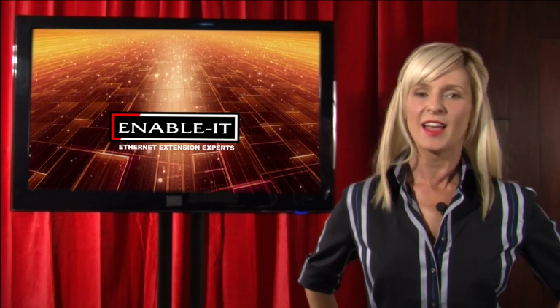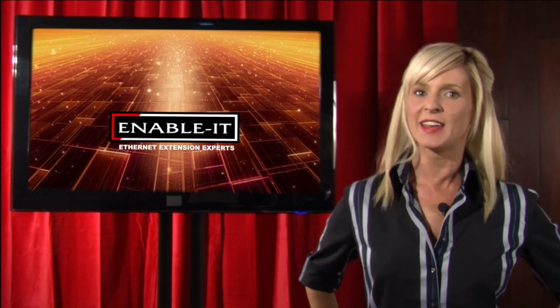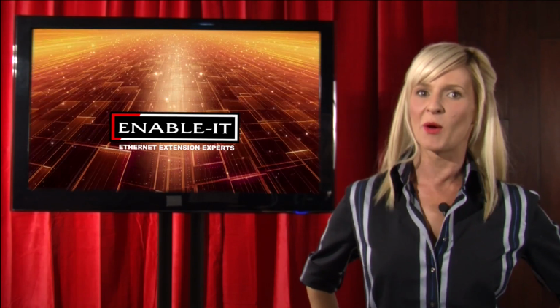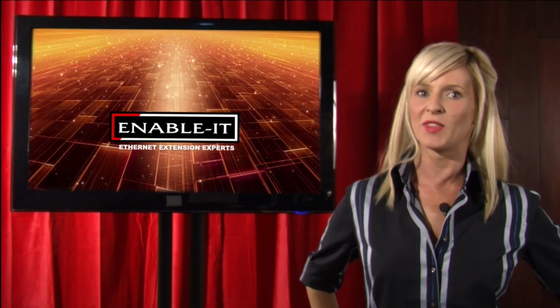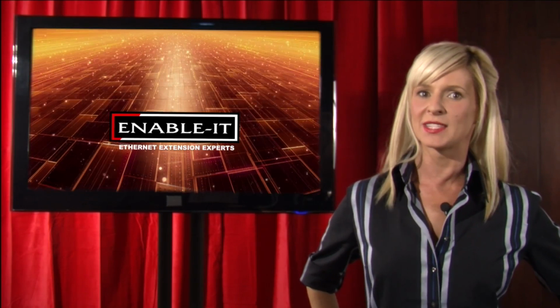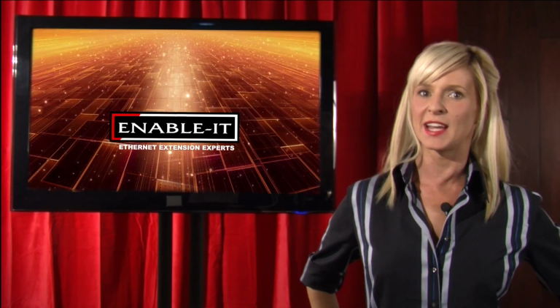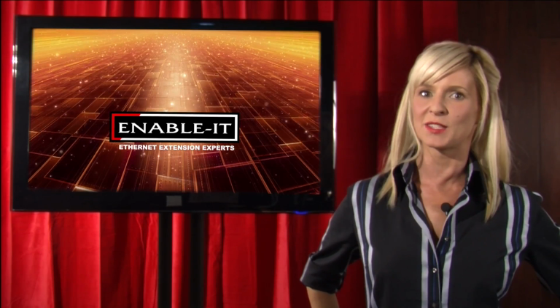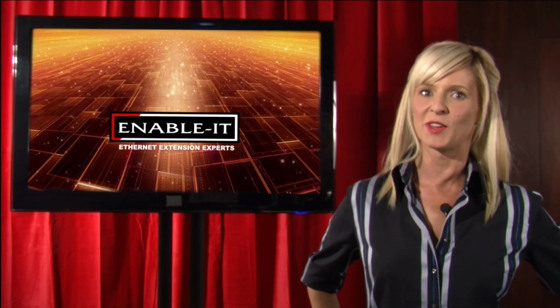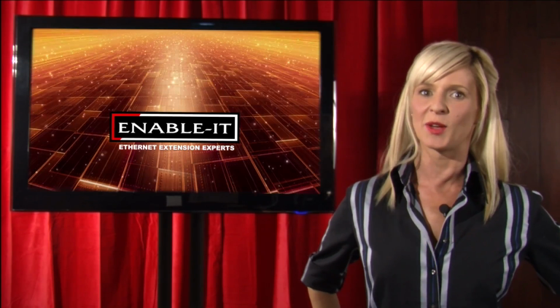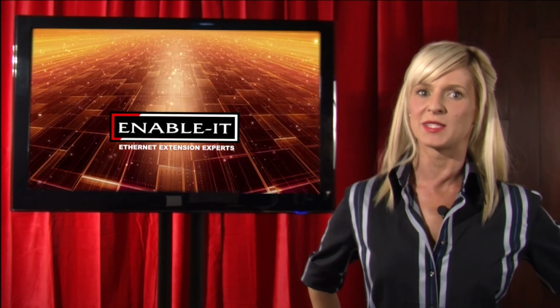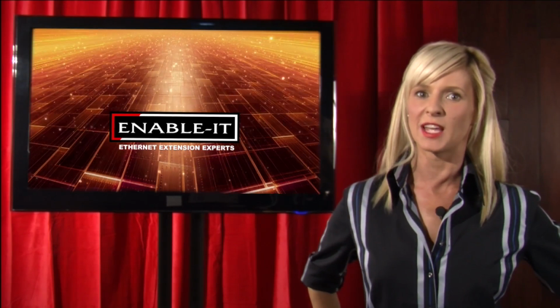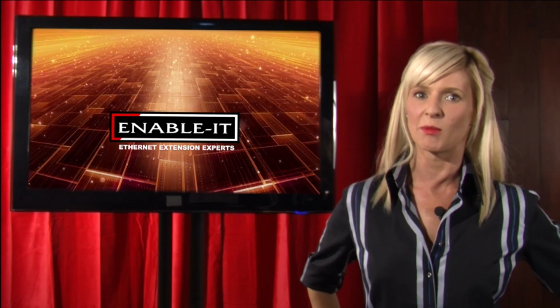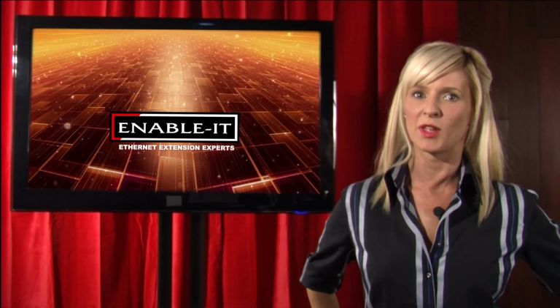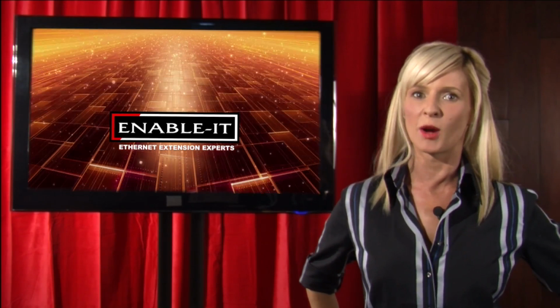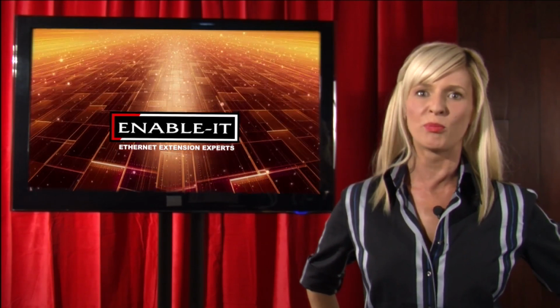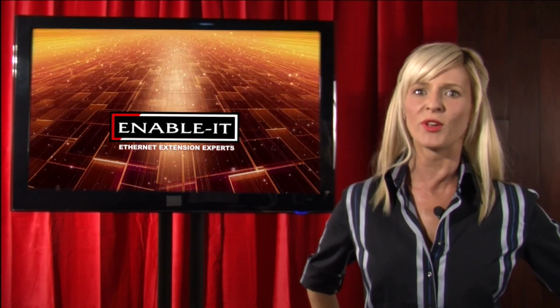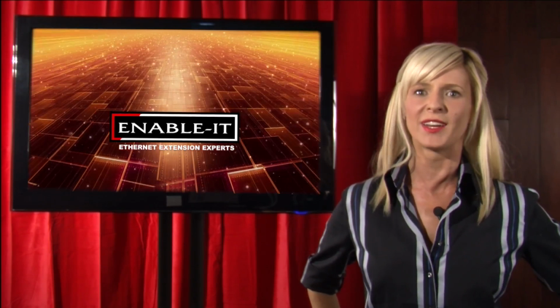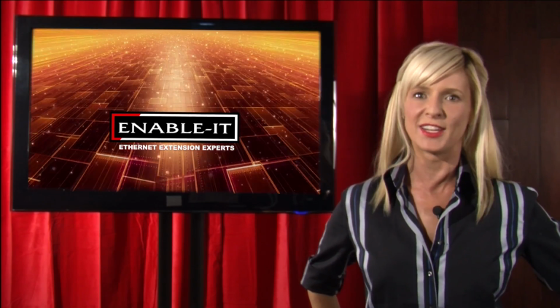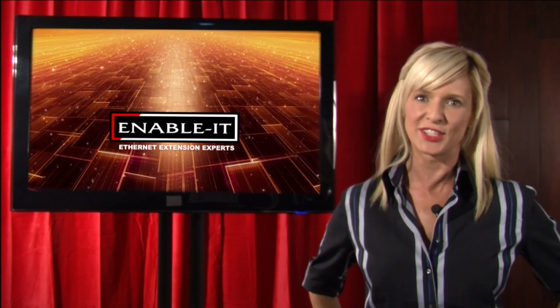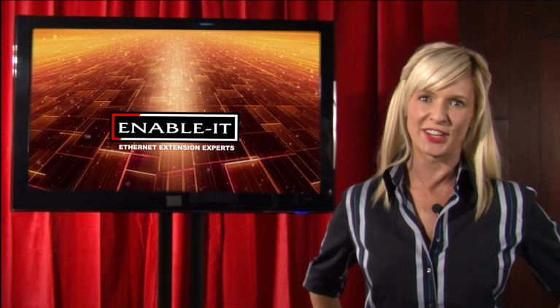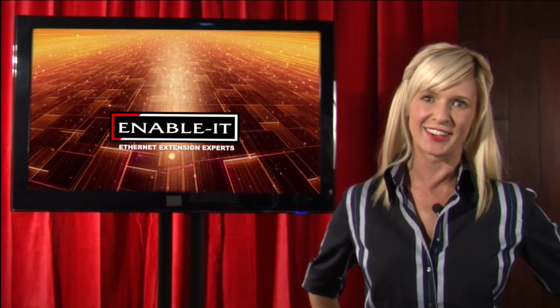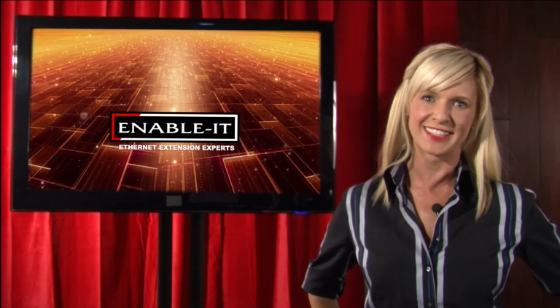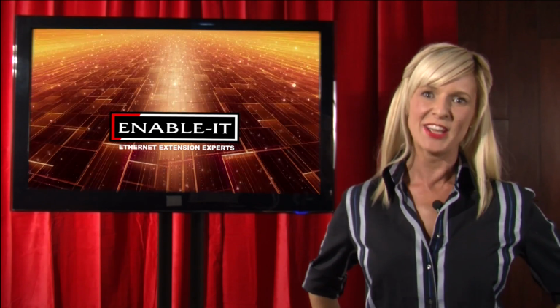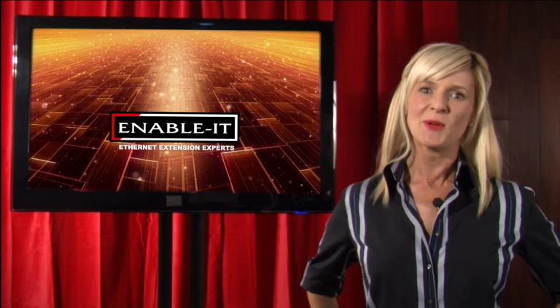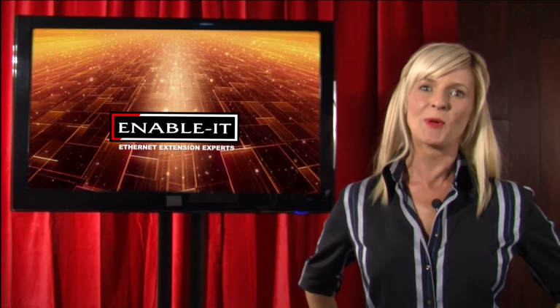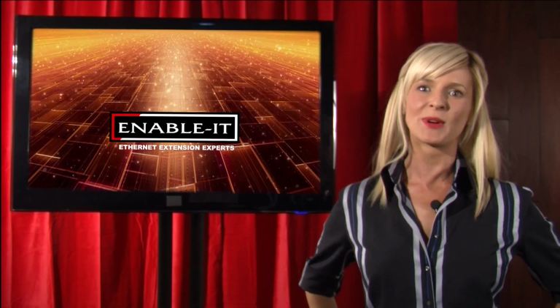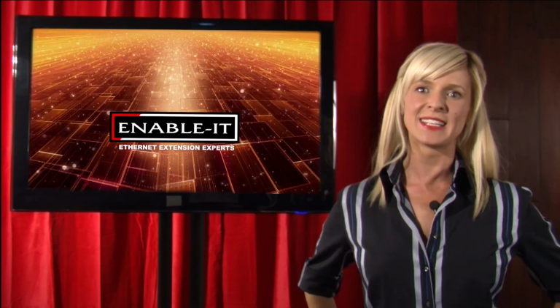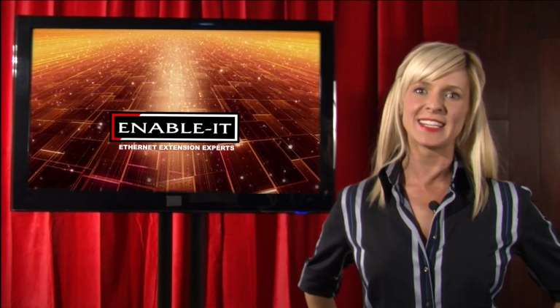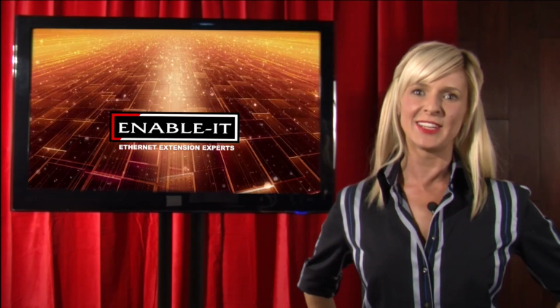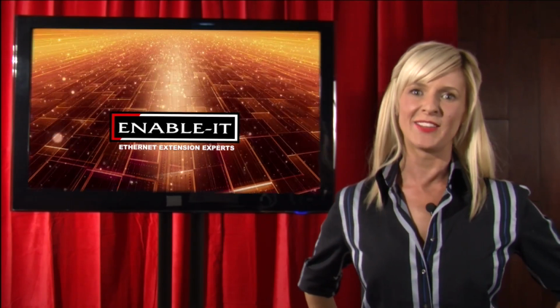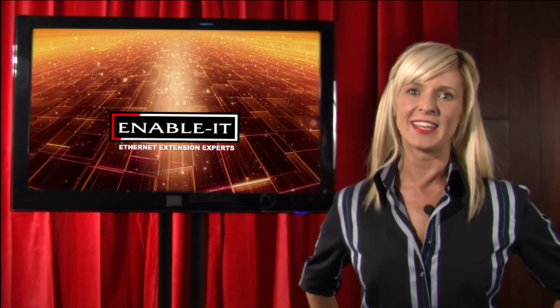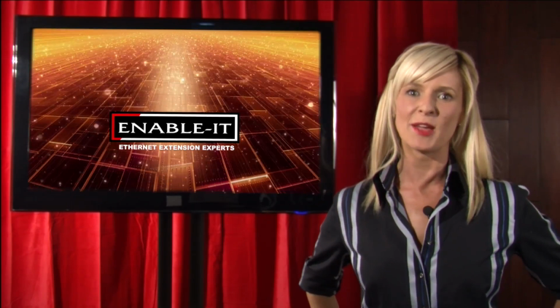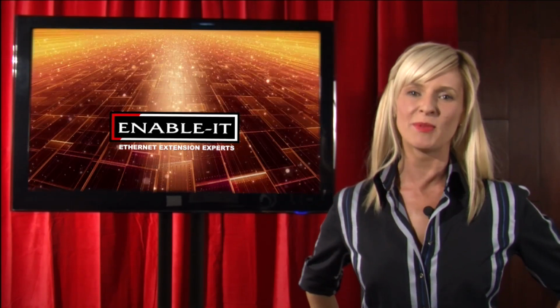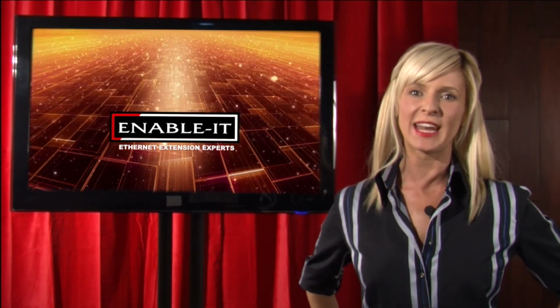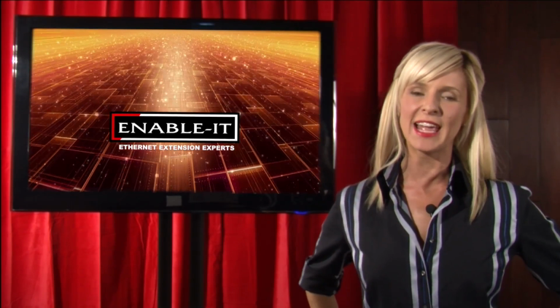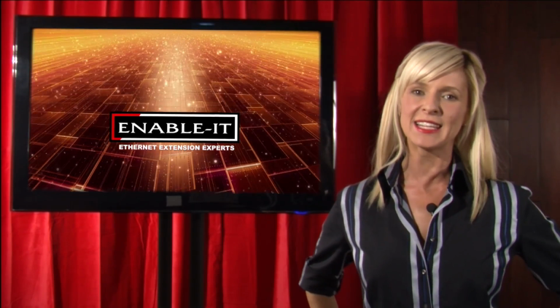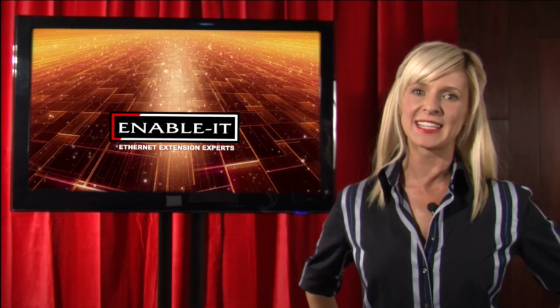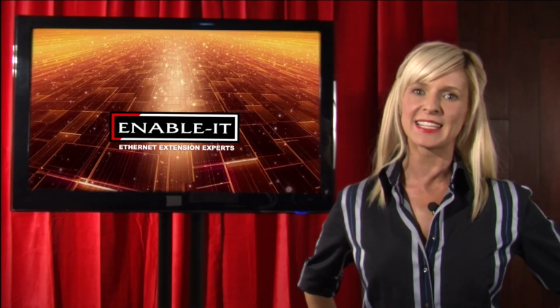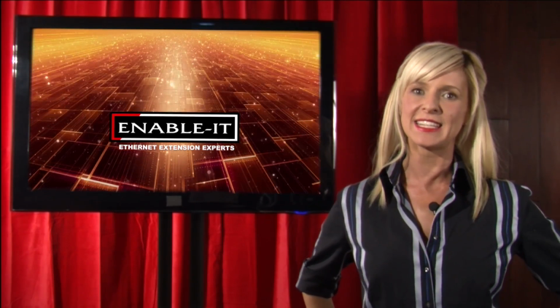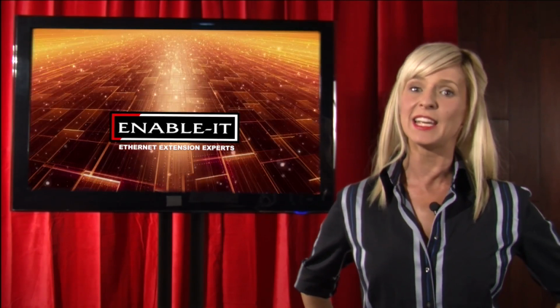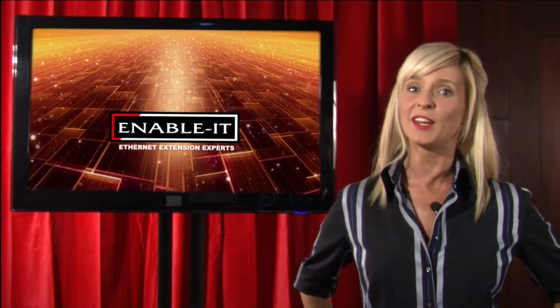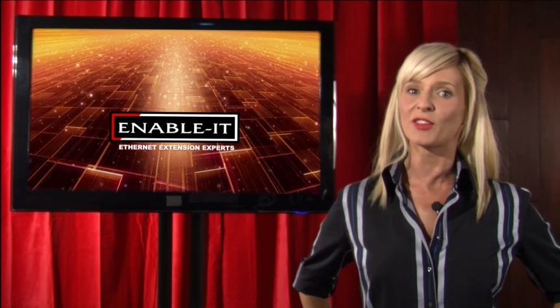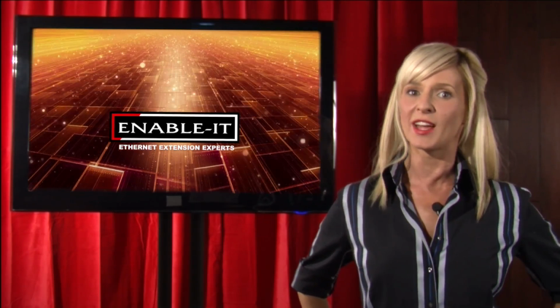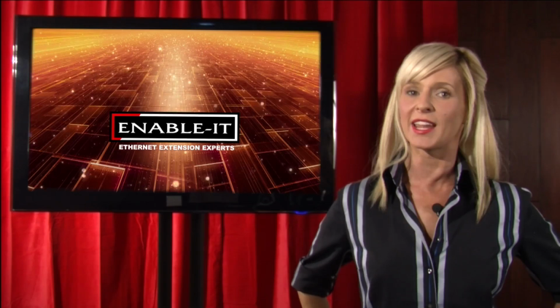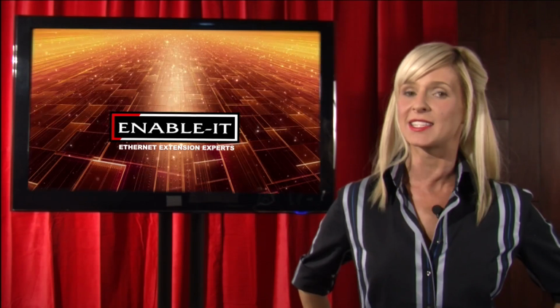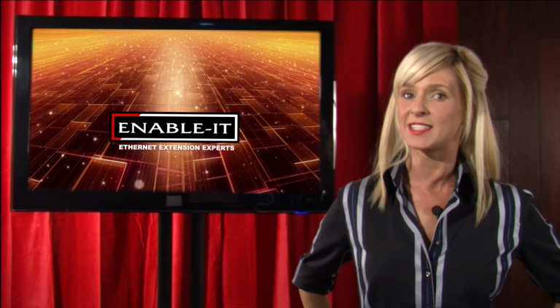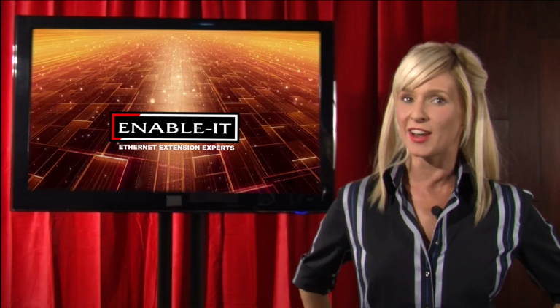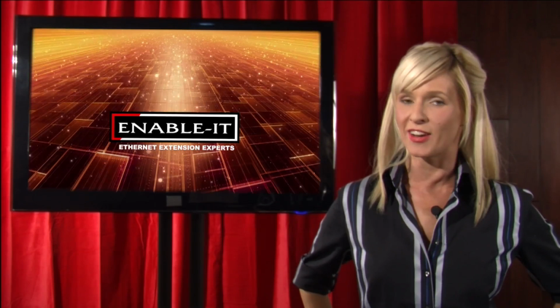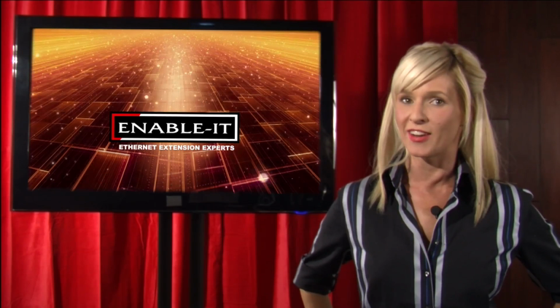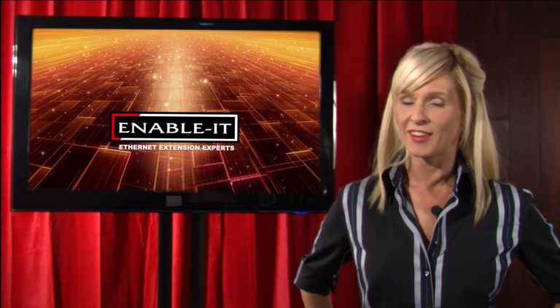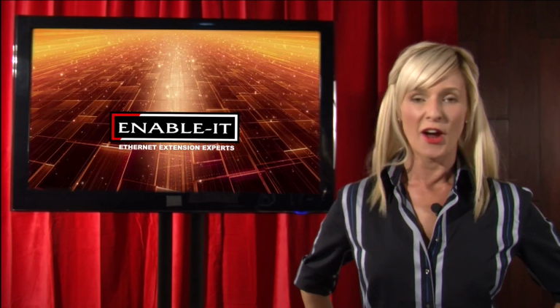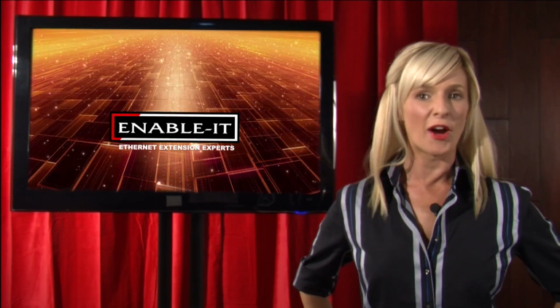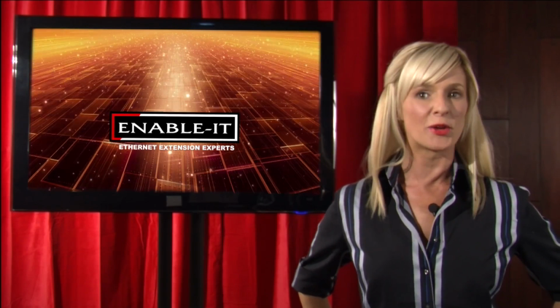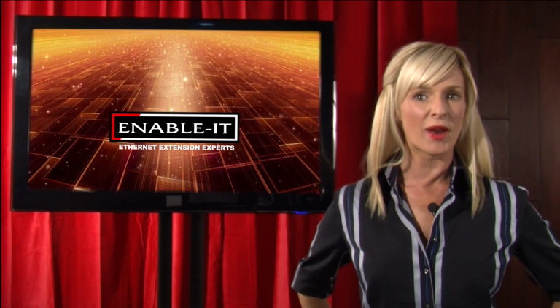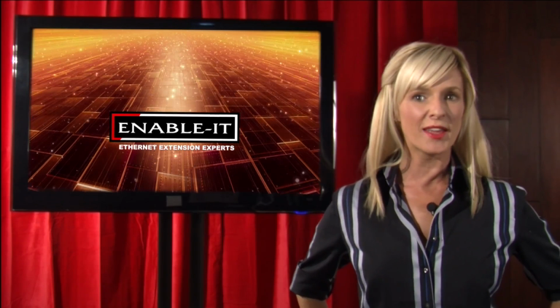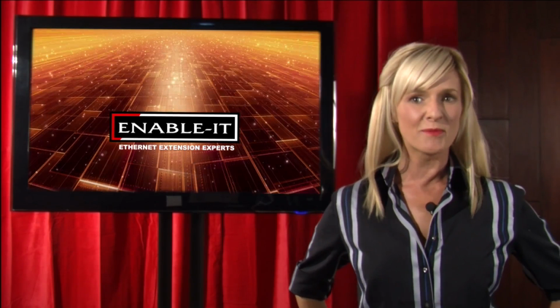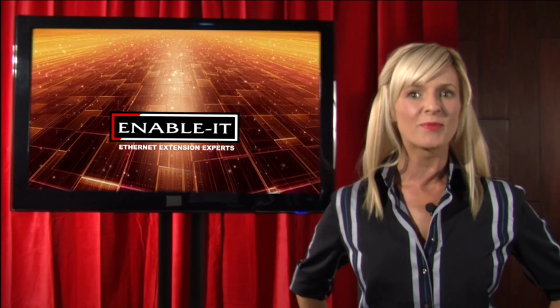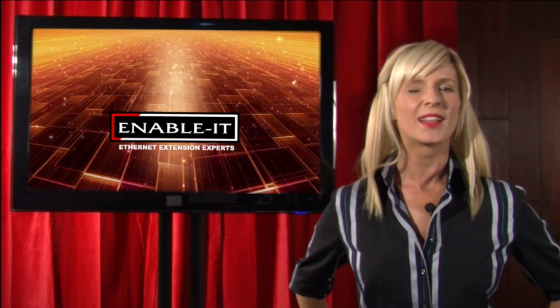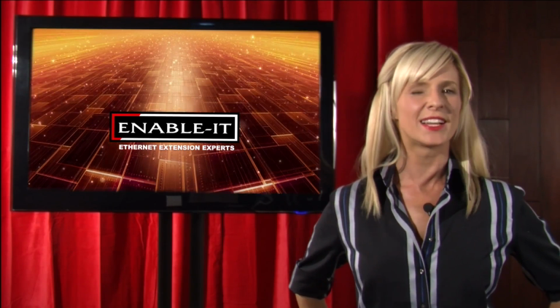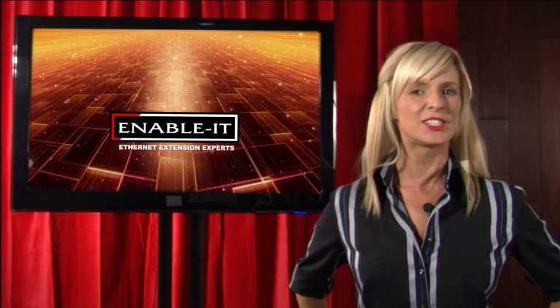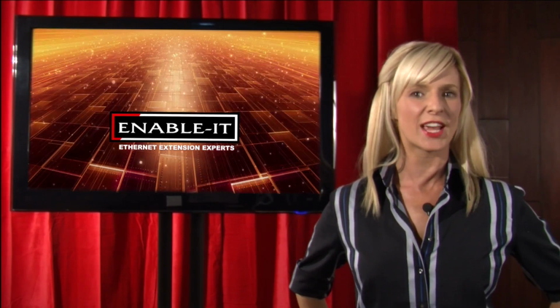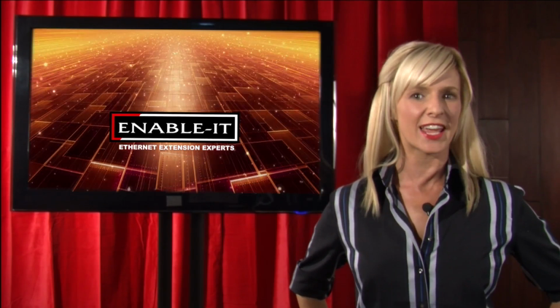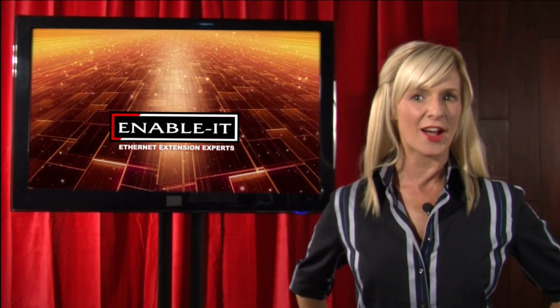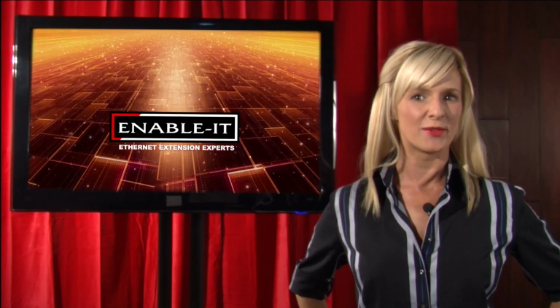Now in this next video segment, our brilliant engineers will present to you the Enable-It 860 Ethernet Extender. Are you ready? Let's check it out.